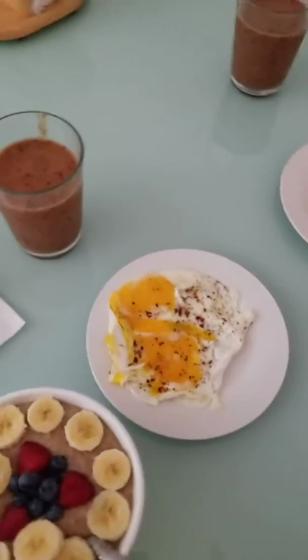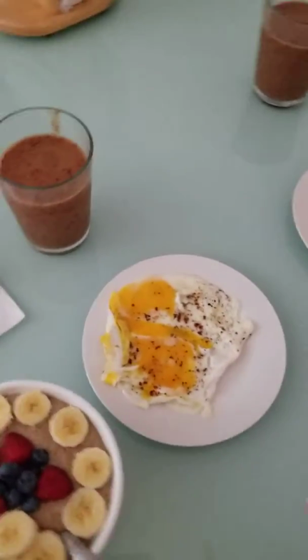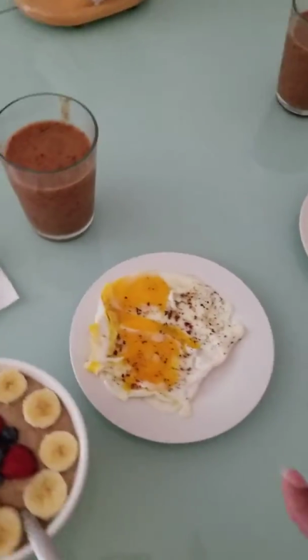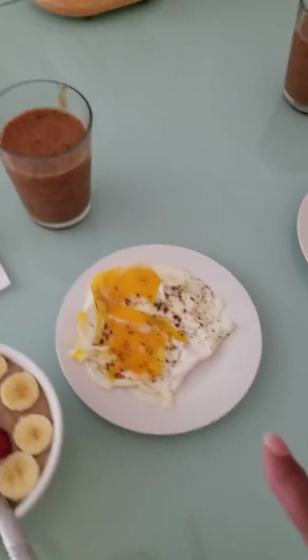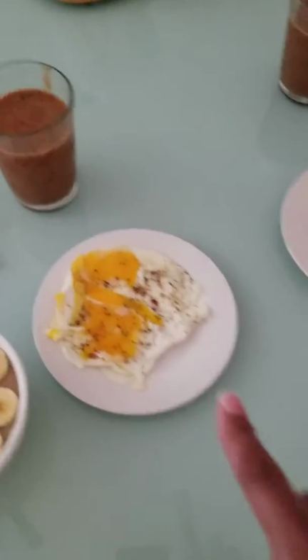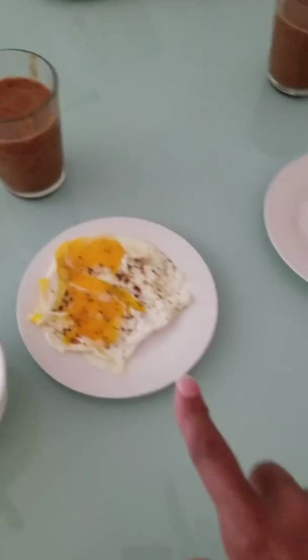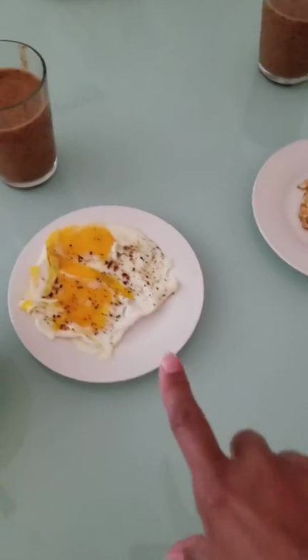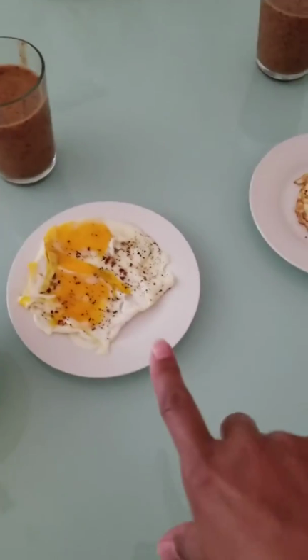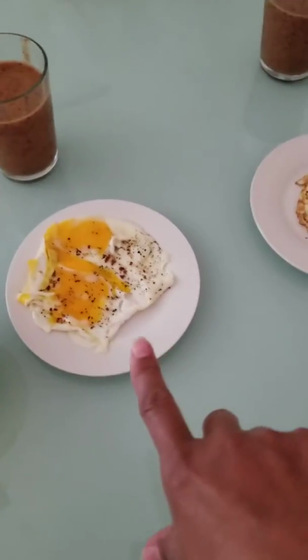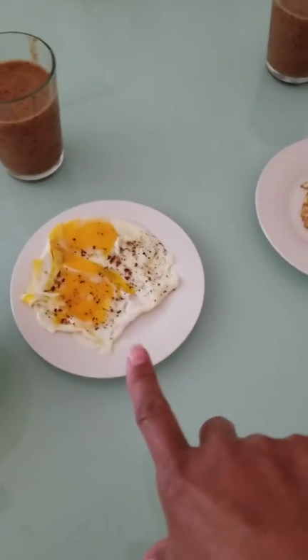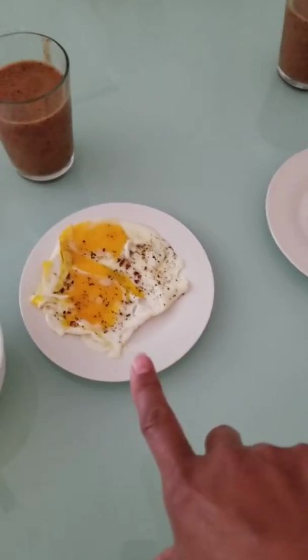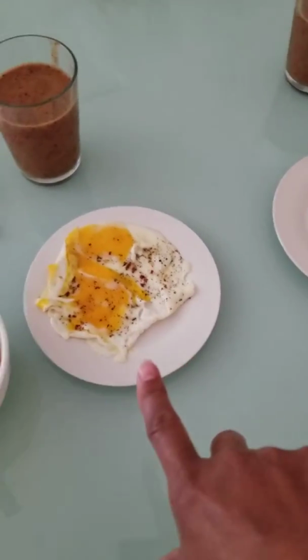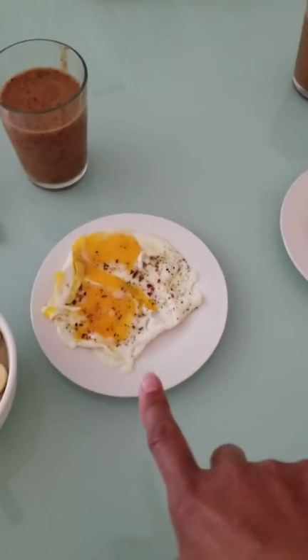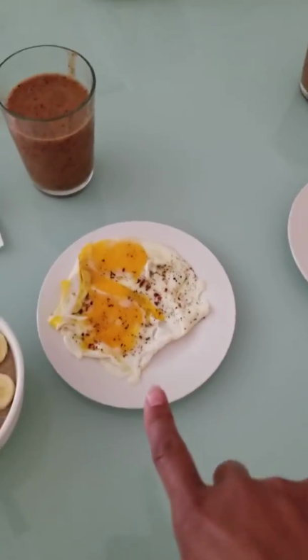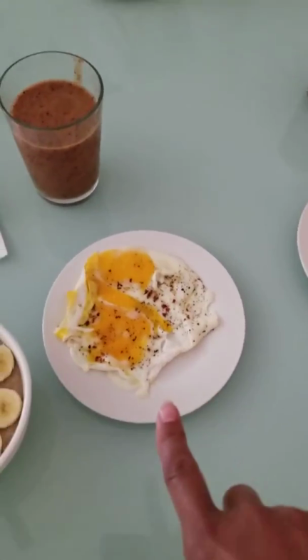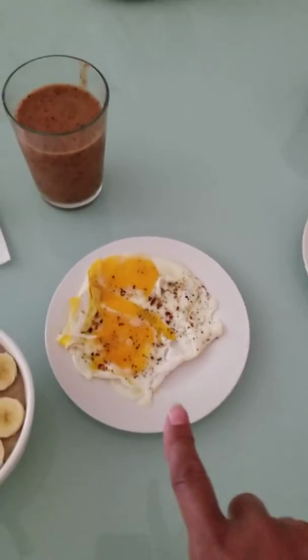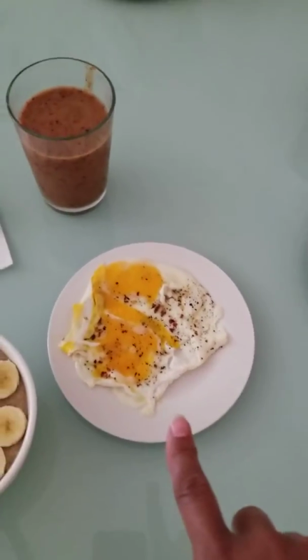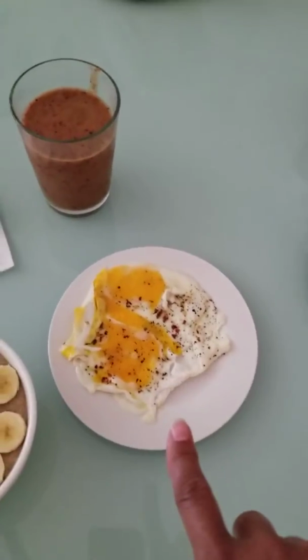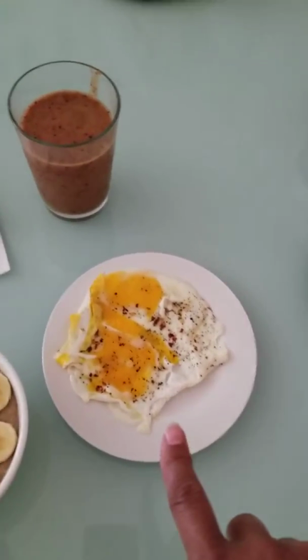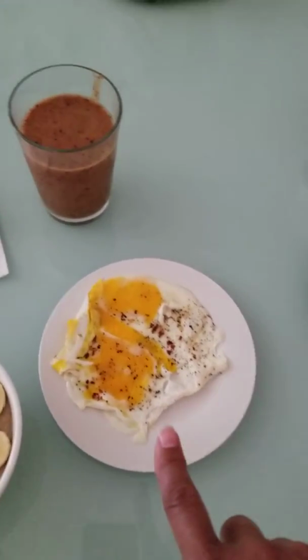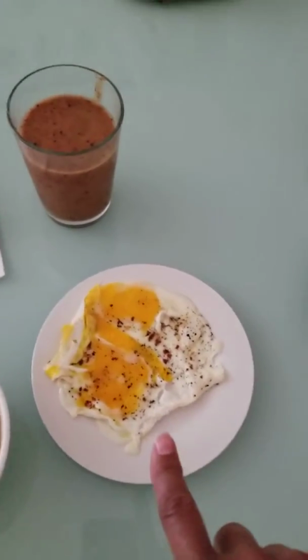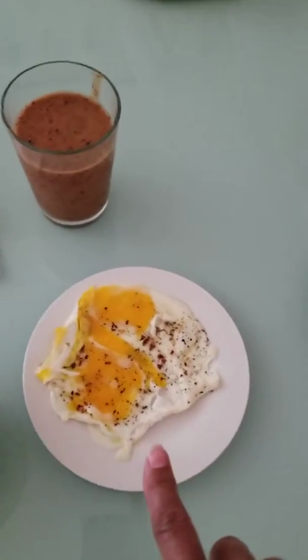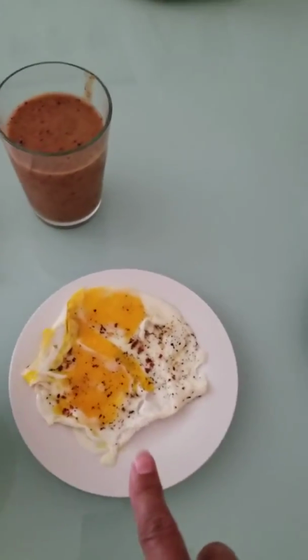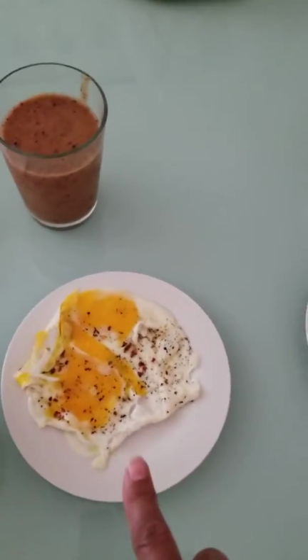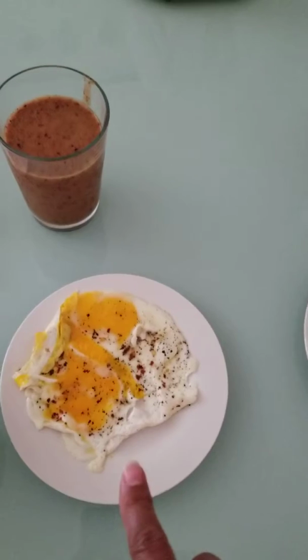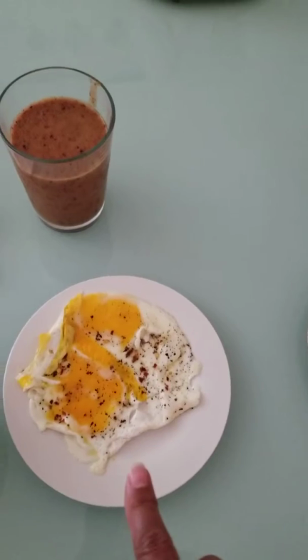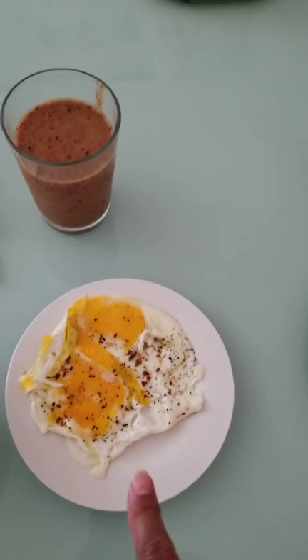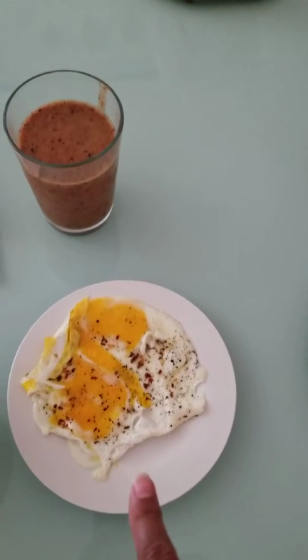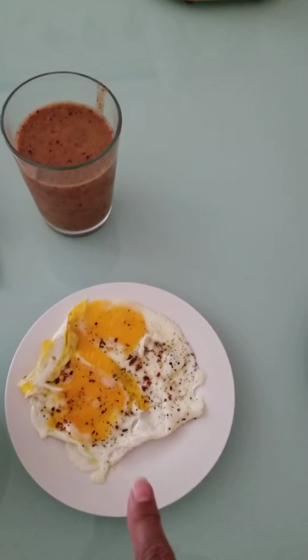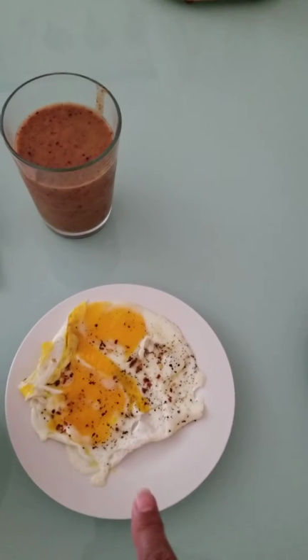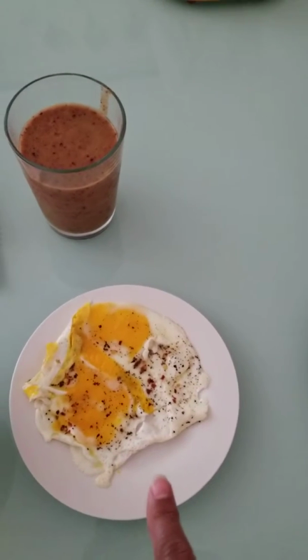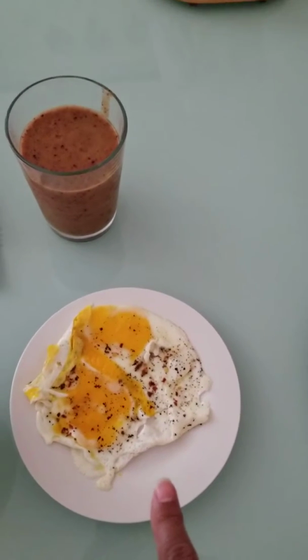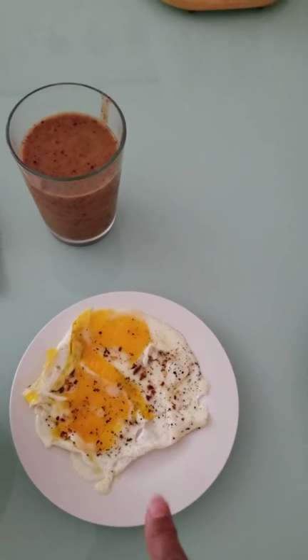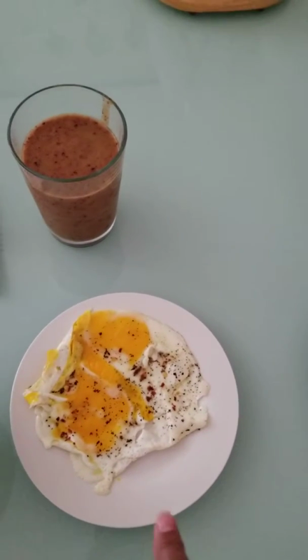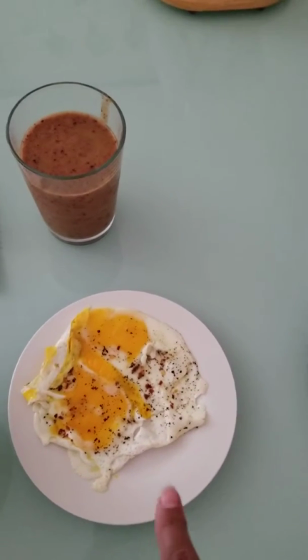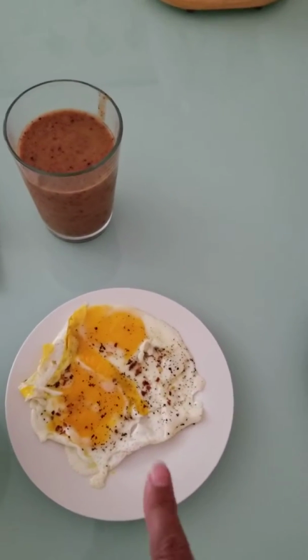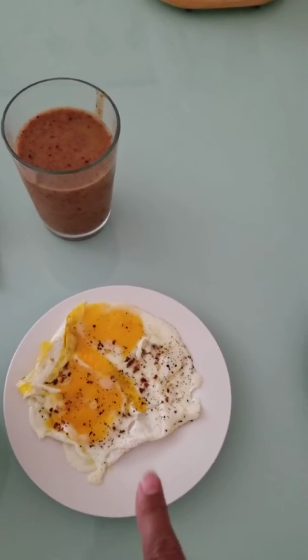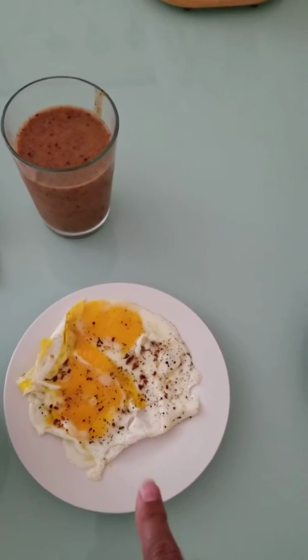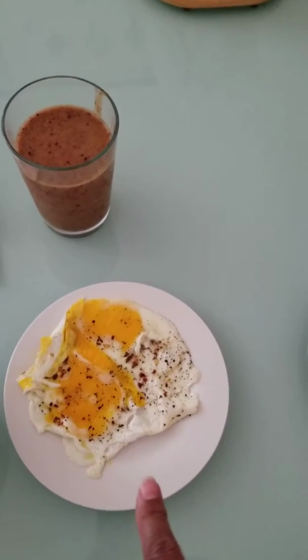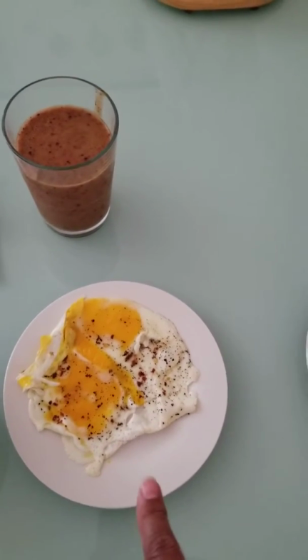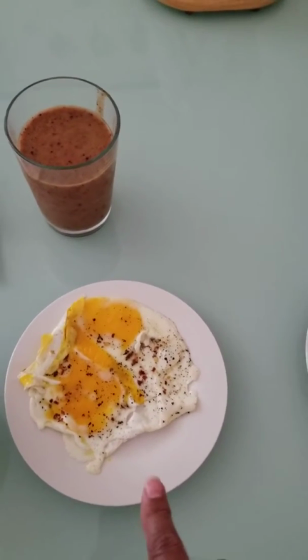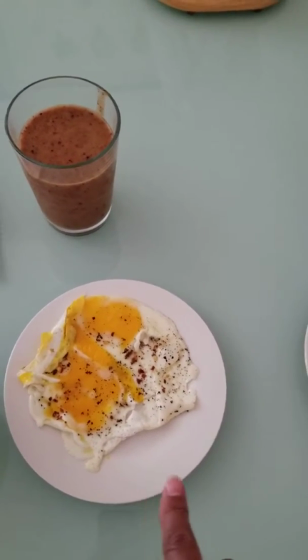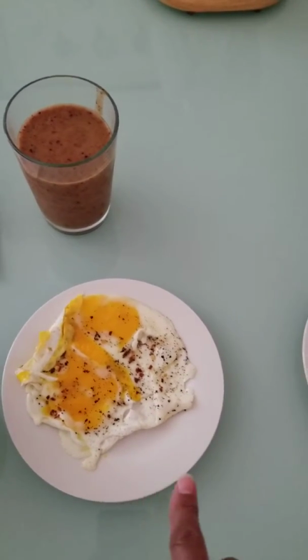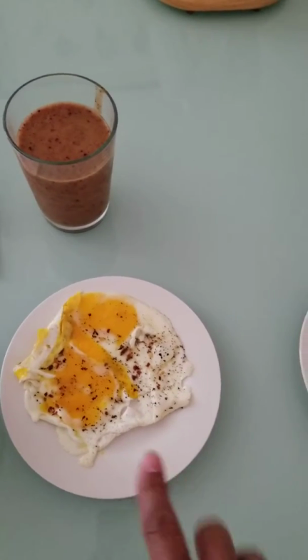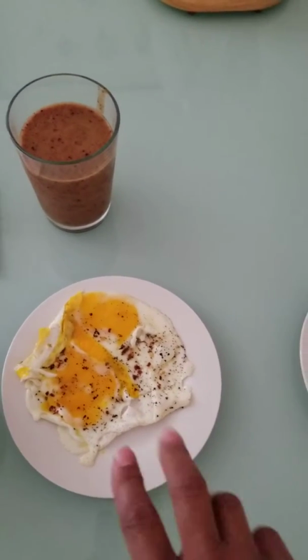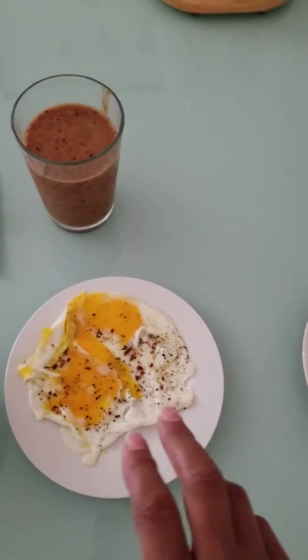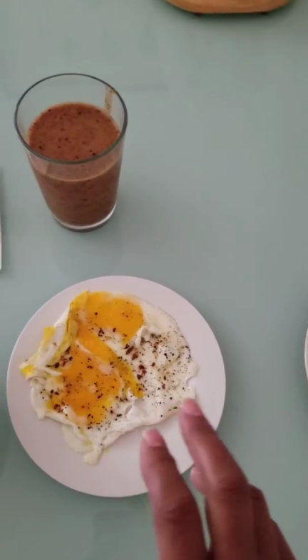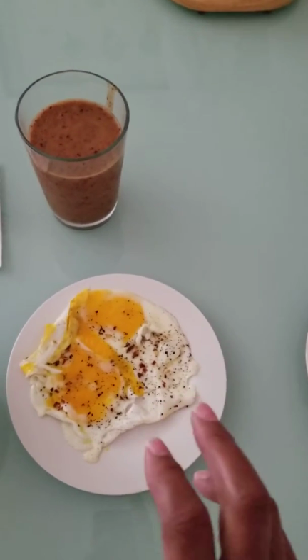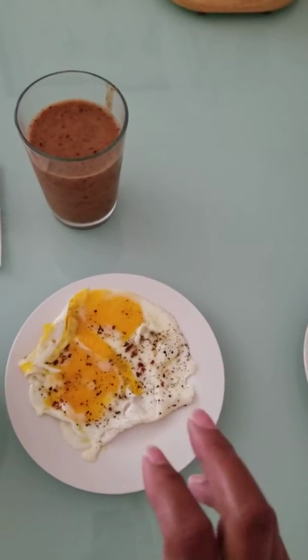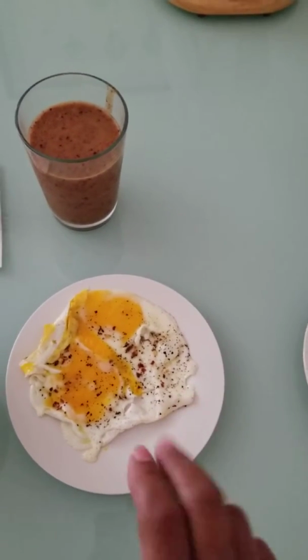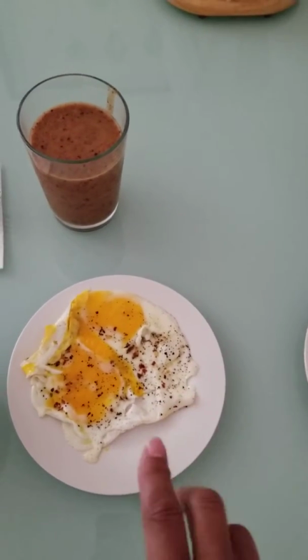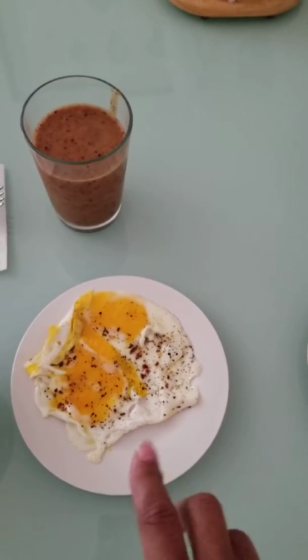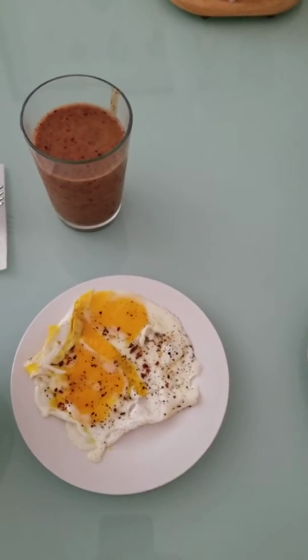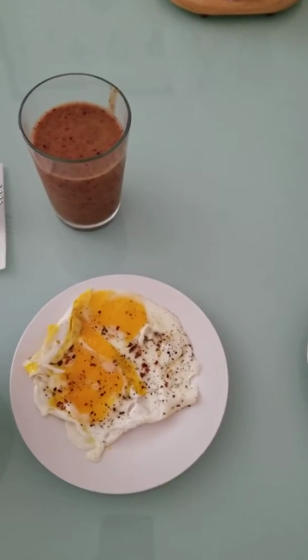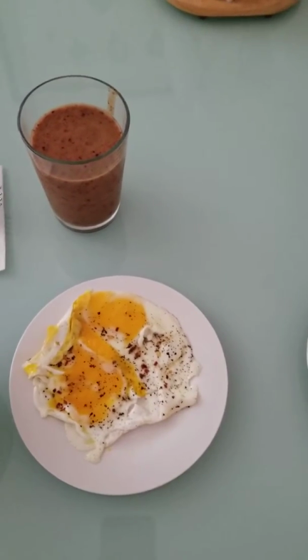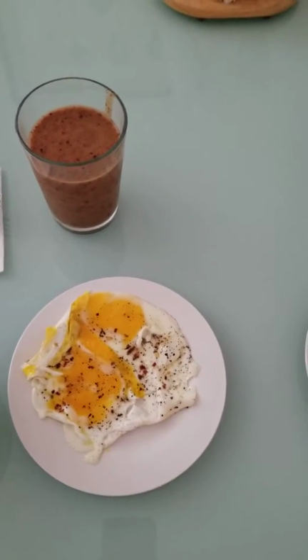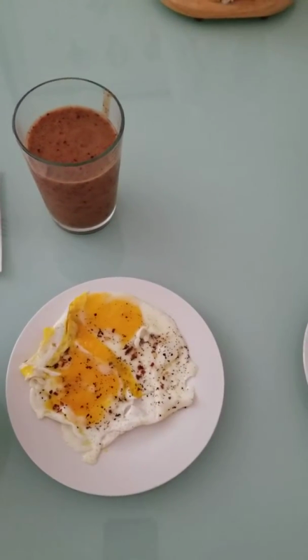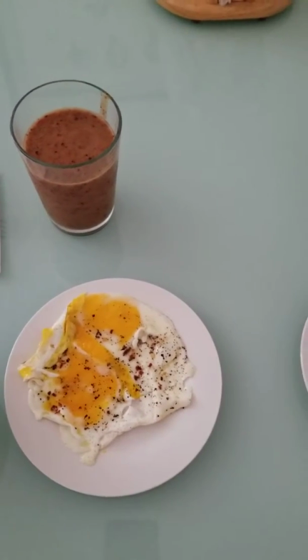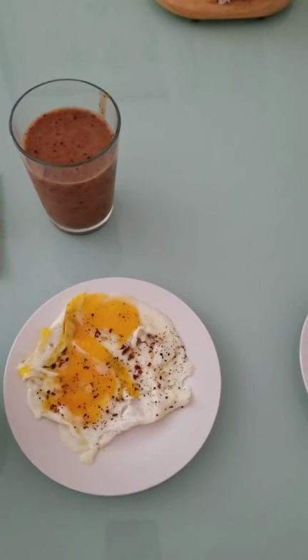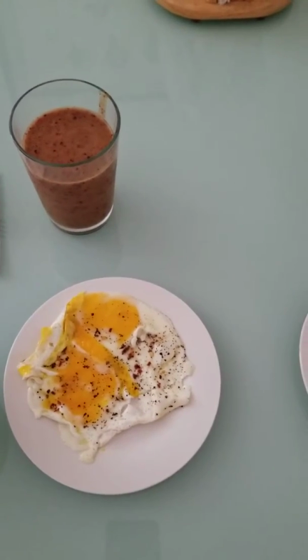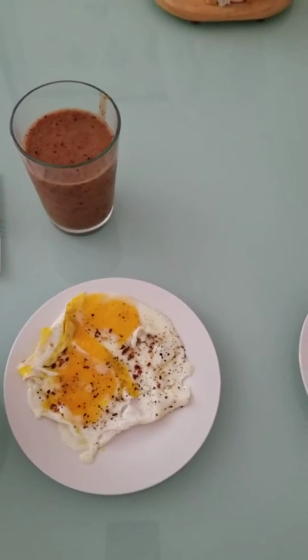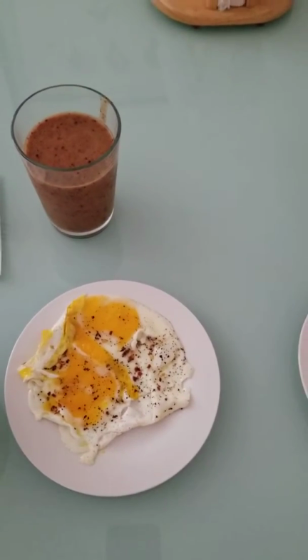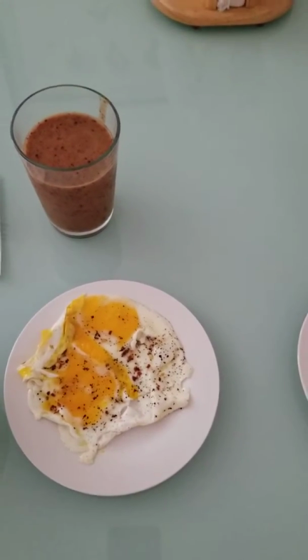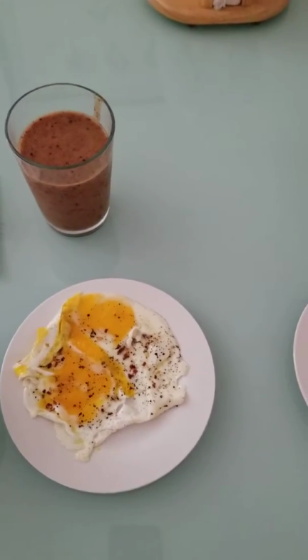And he has an over easy egg, and that has salt, pepper, and crushed red pepper flakes.